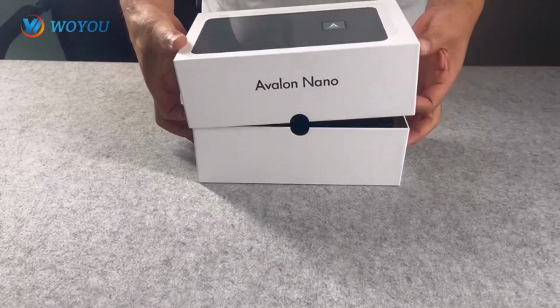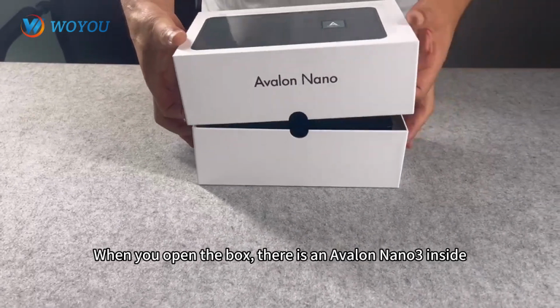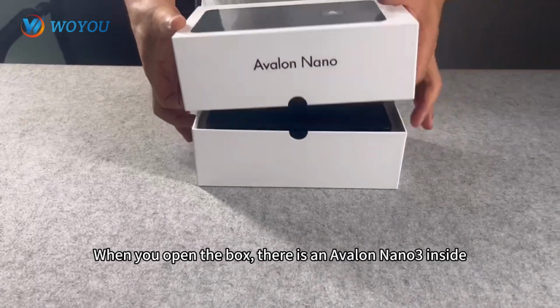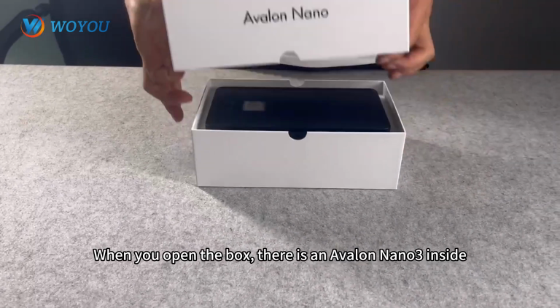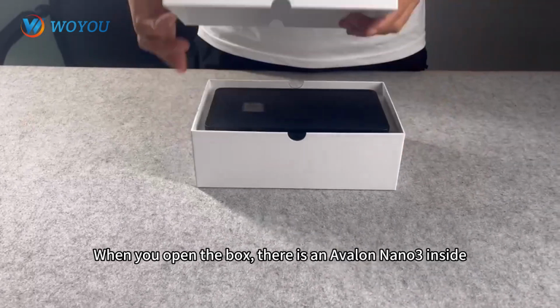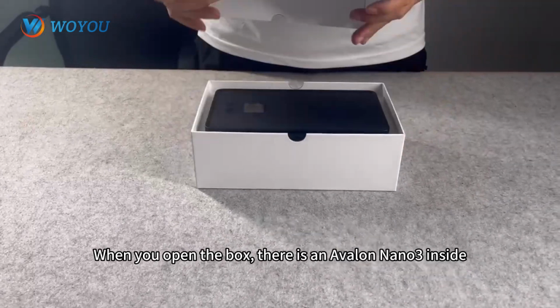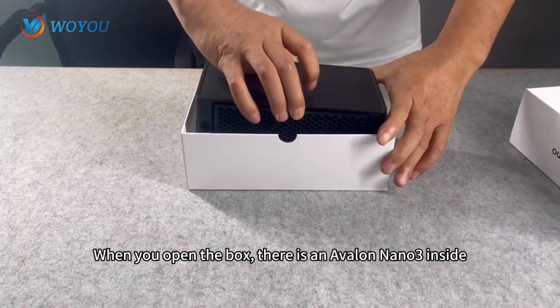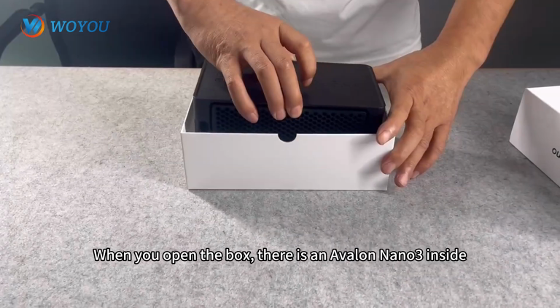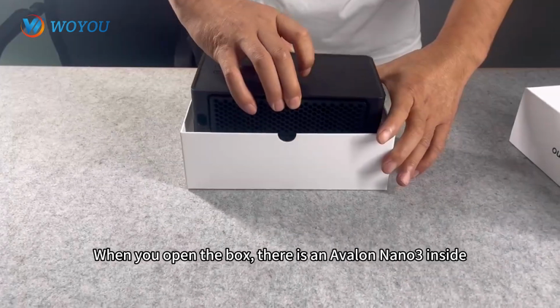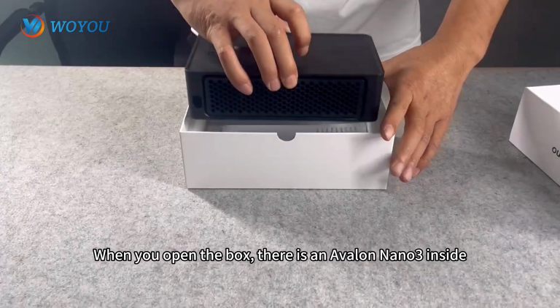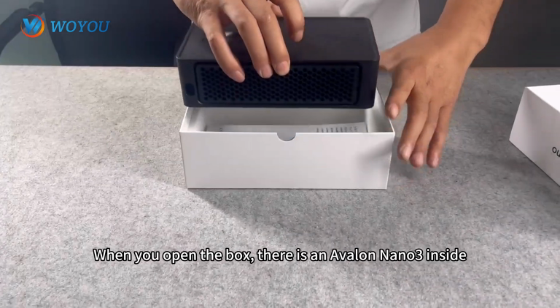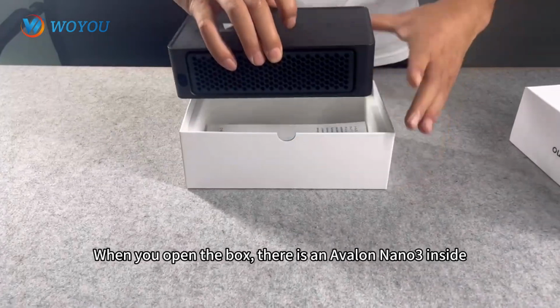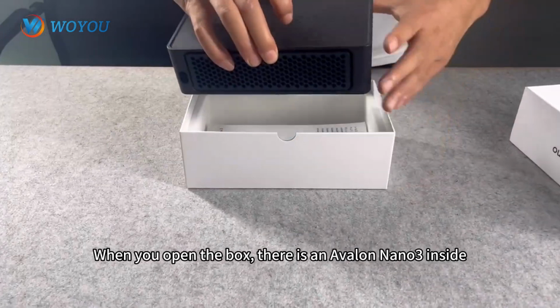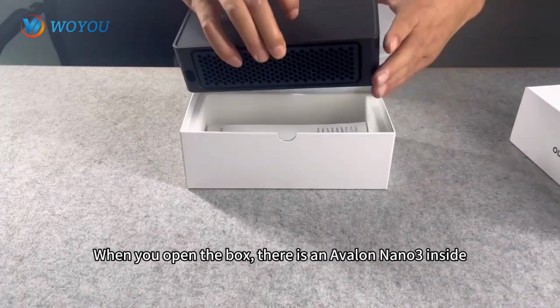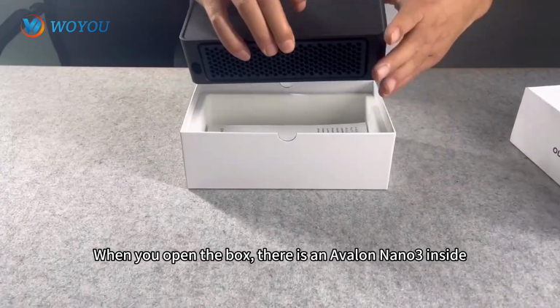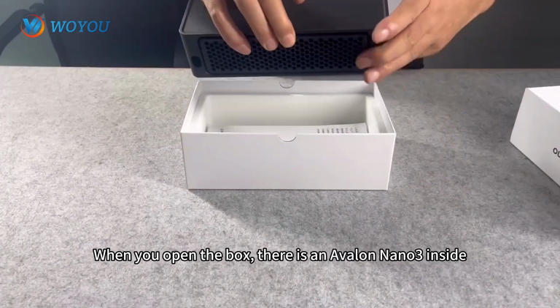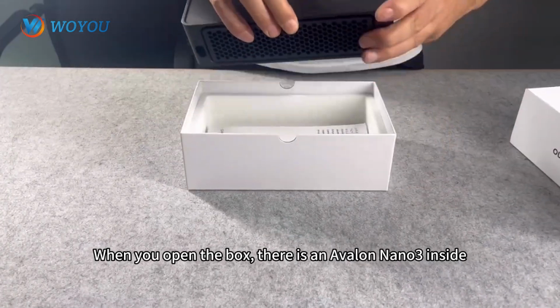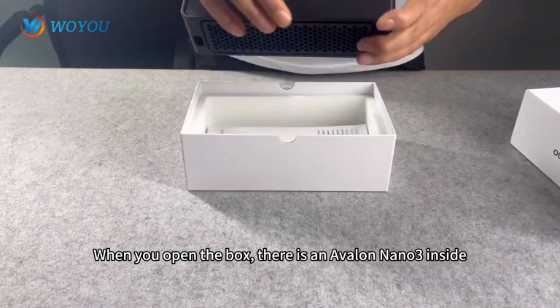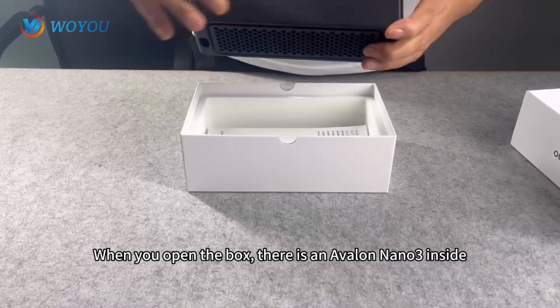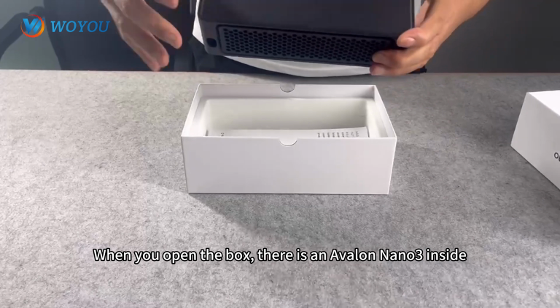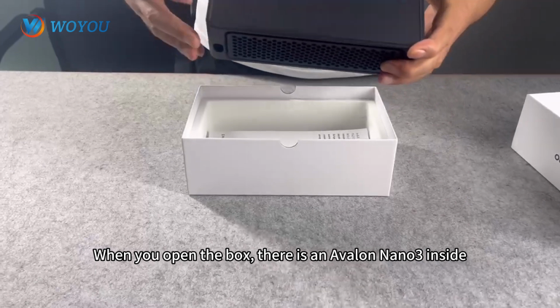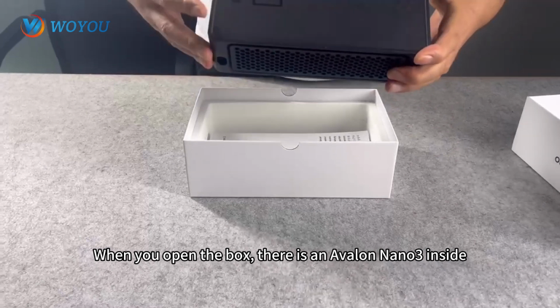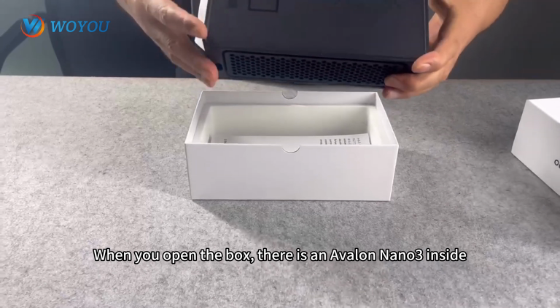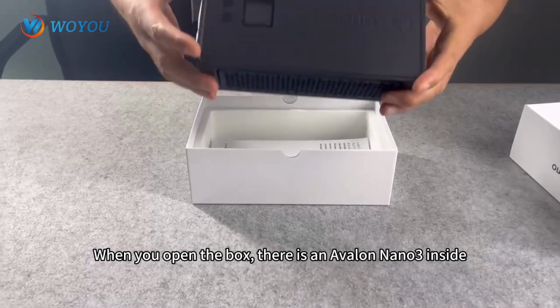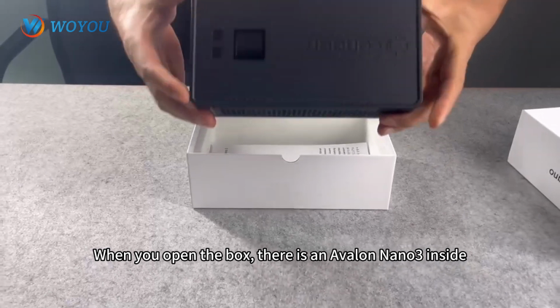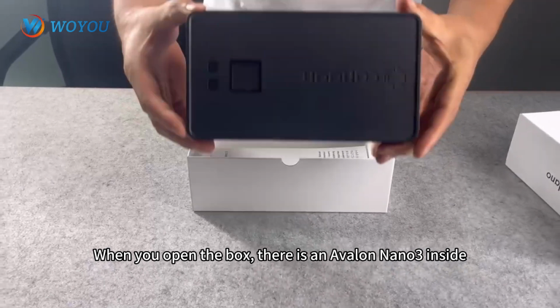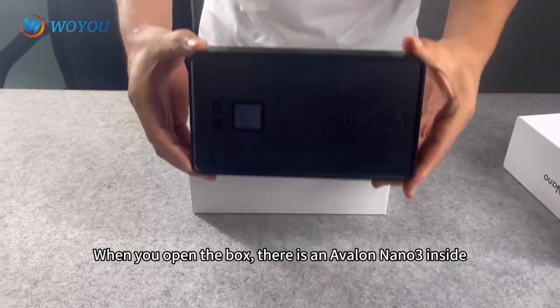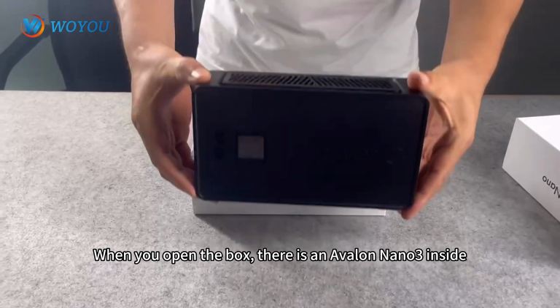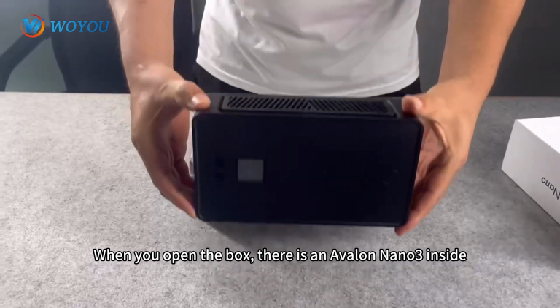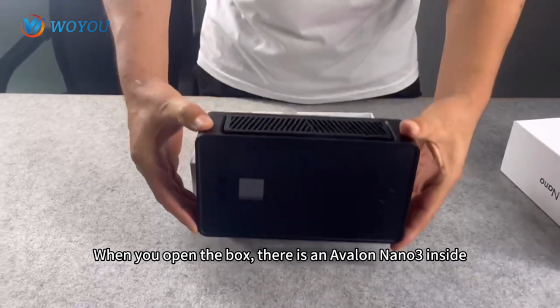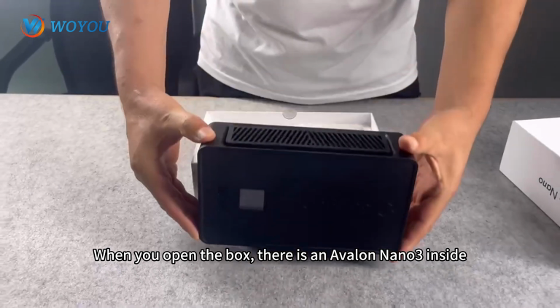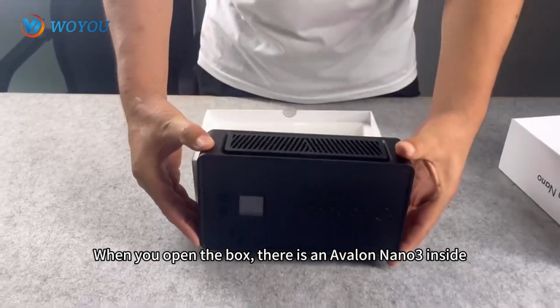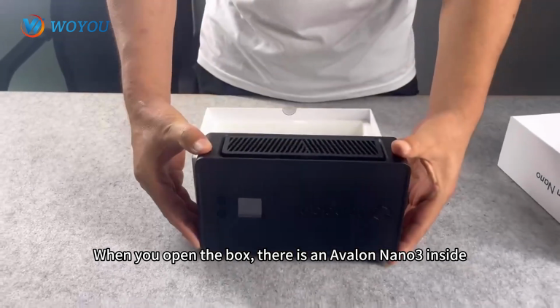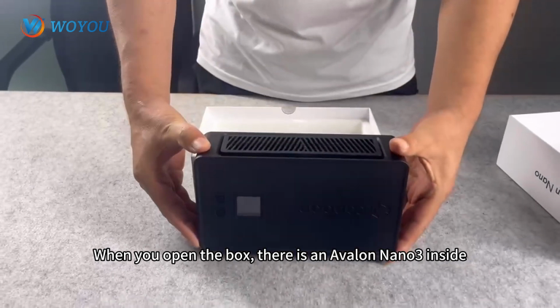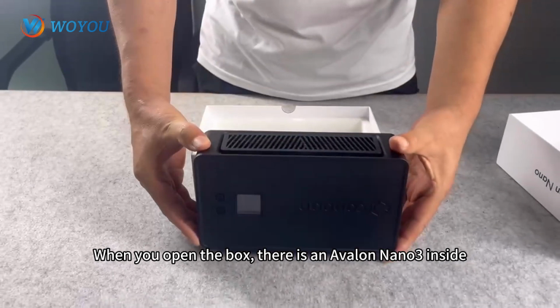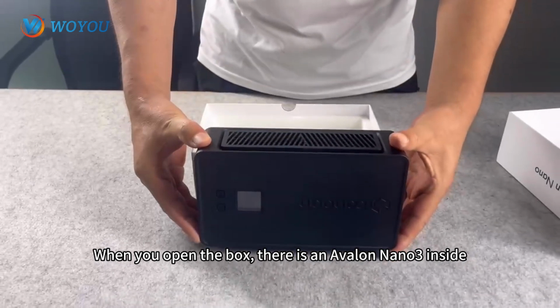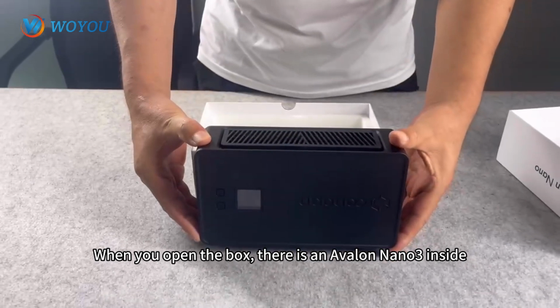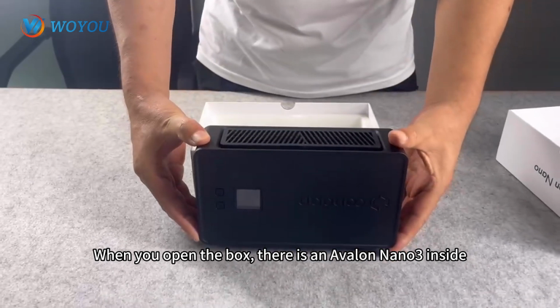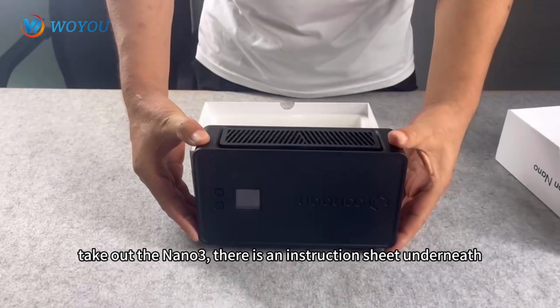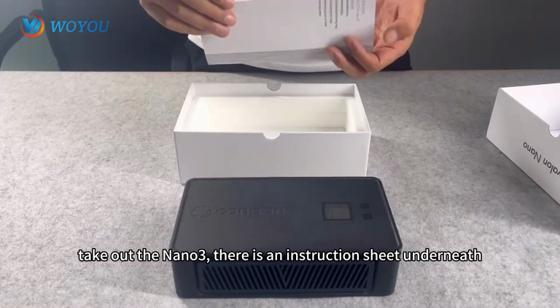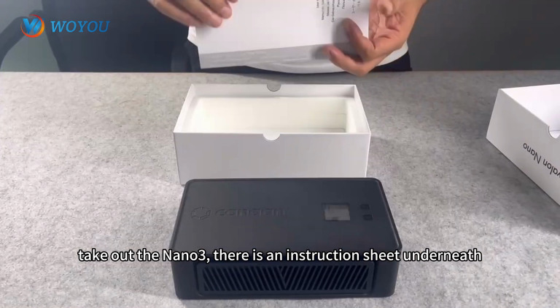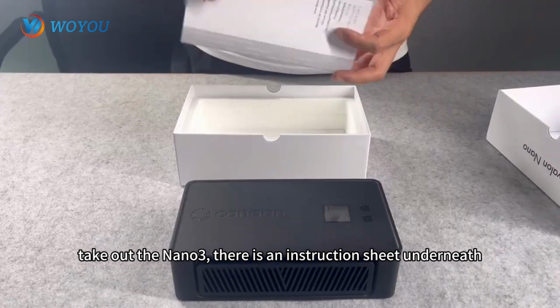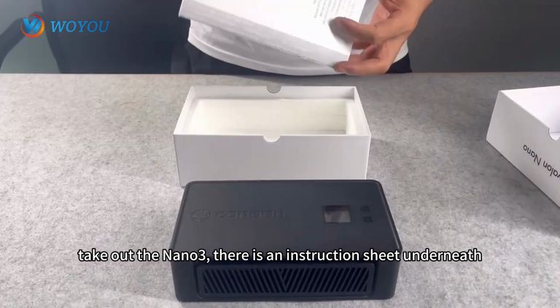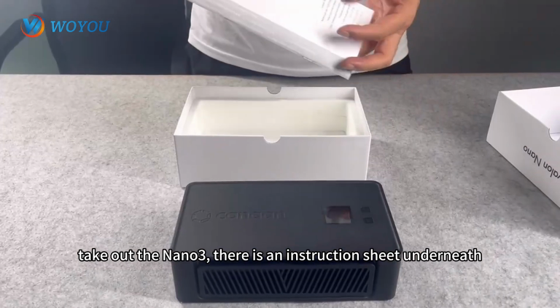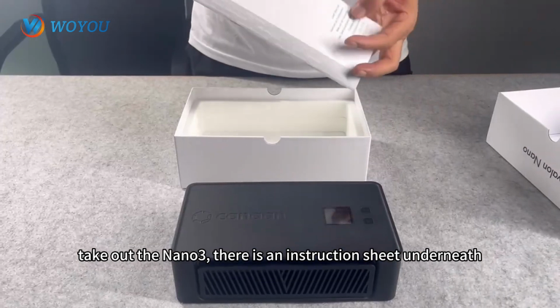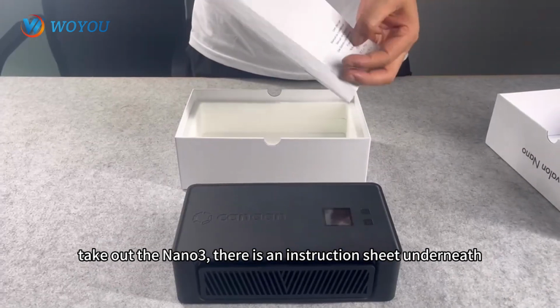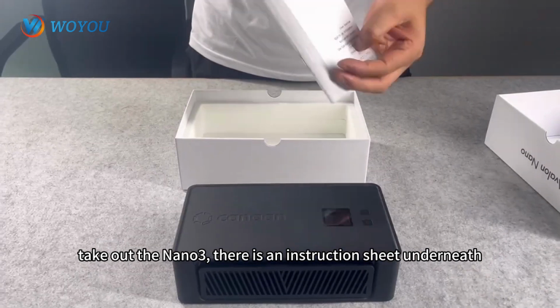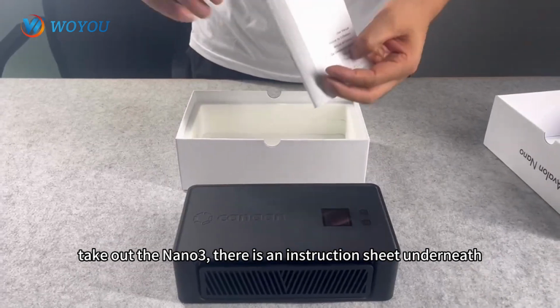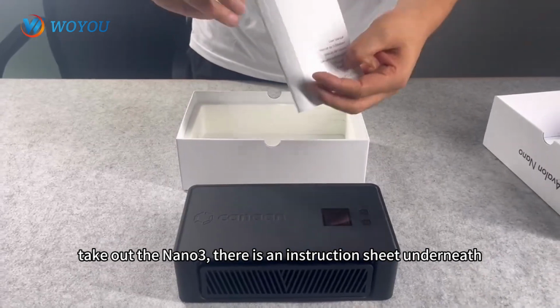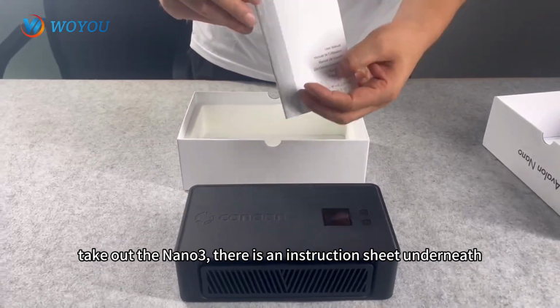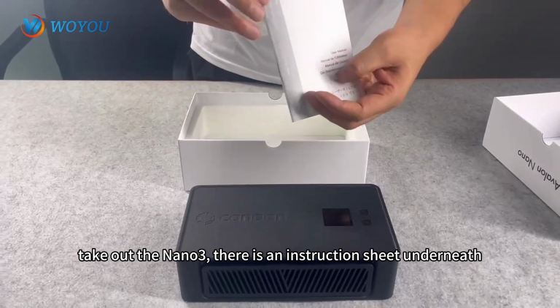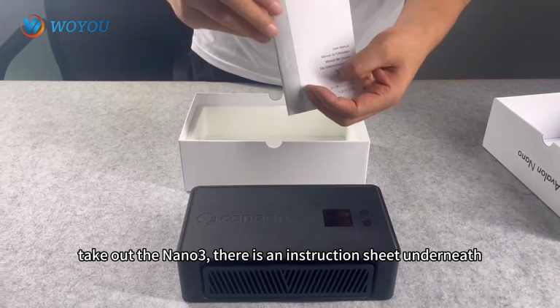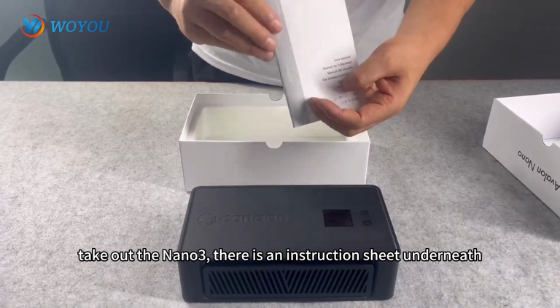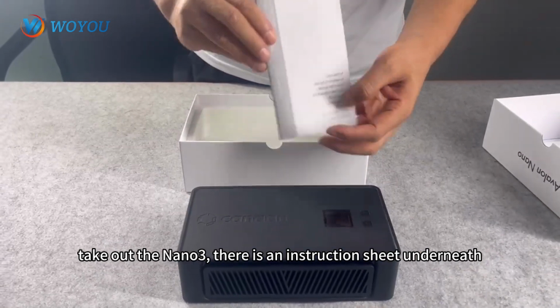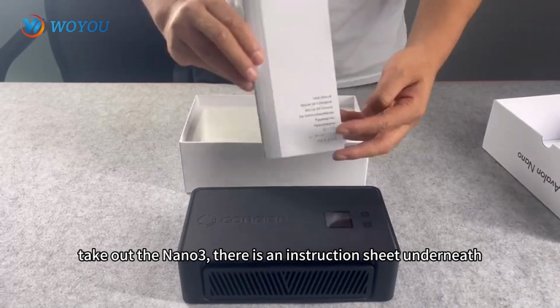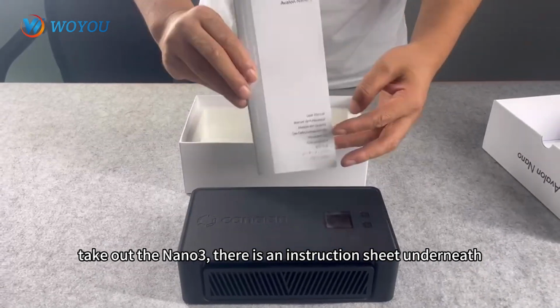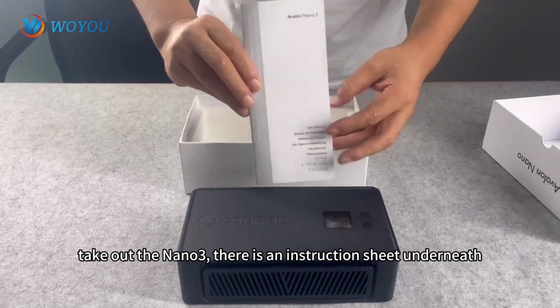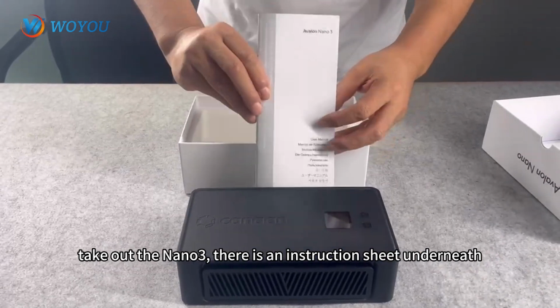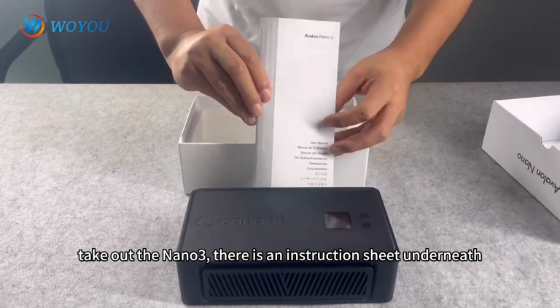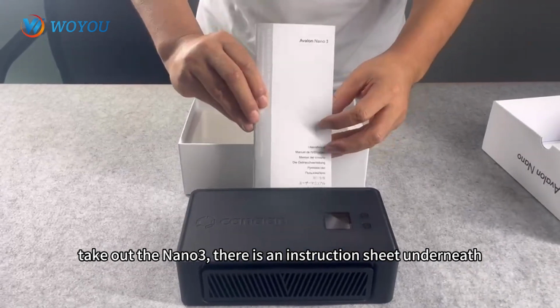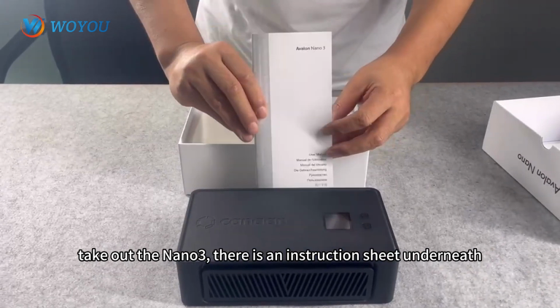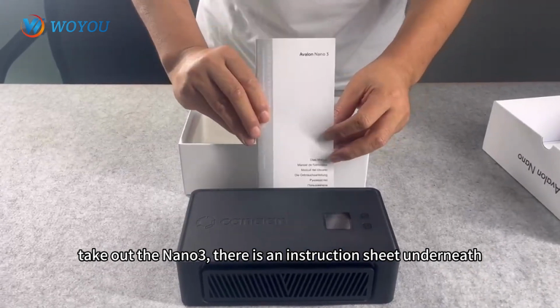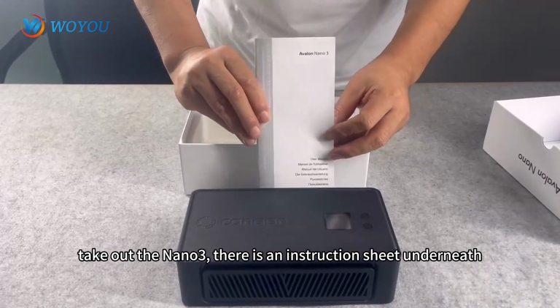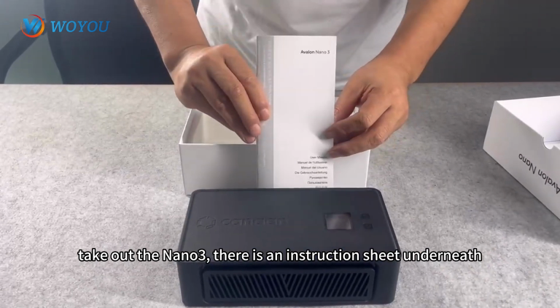When you open the box, there is an Avalon Nano 3 inside. Take out the Nano 3, and there is an instruction sheet underneath.